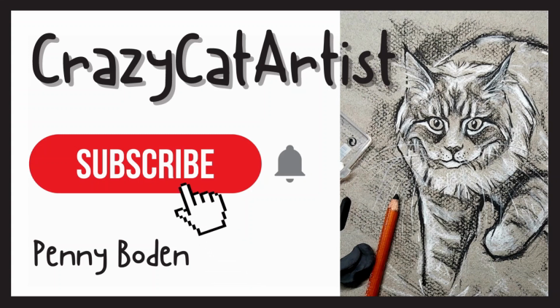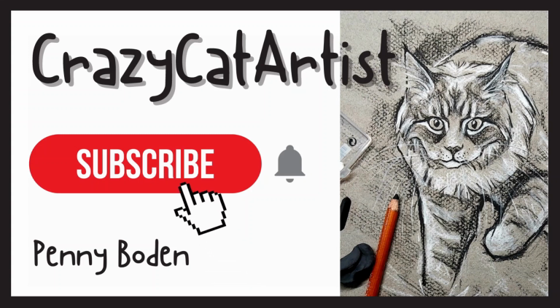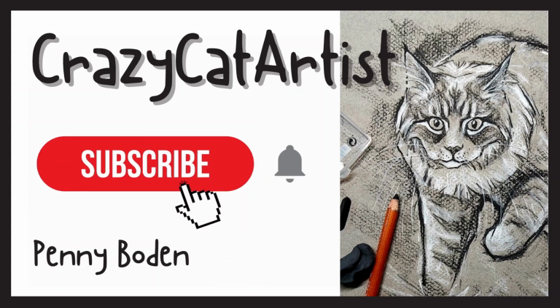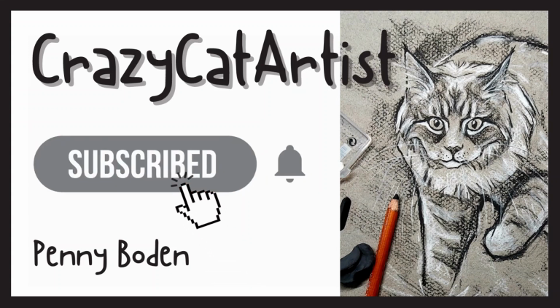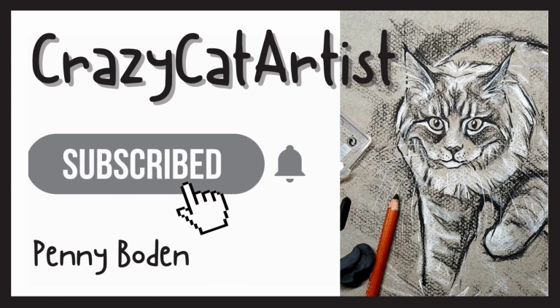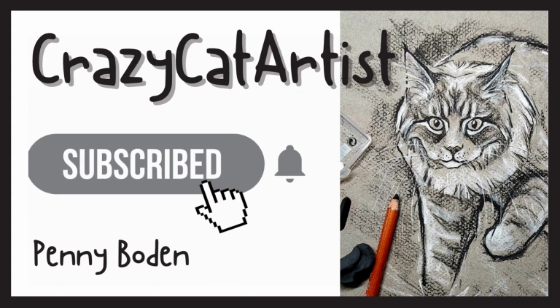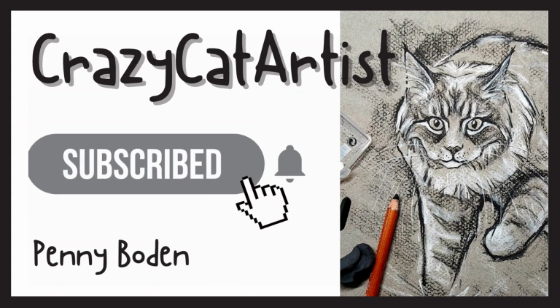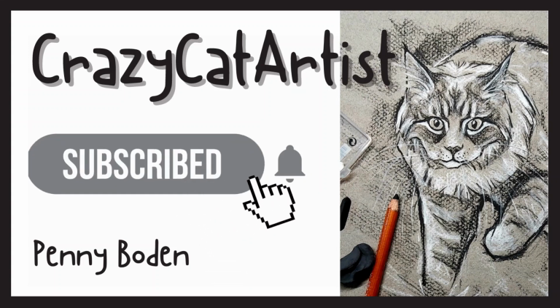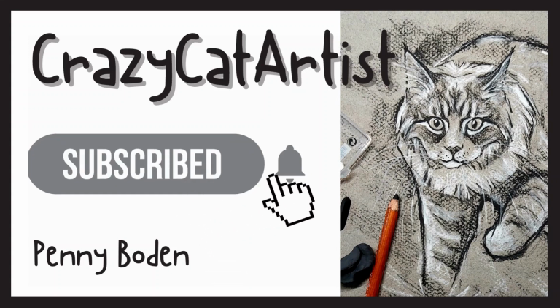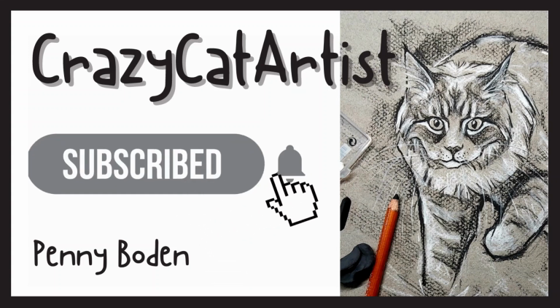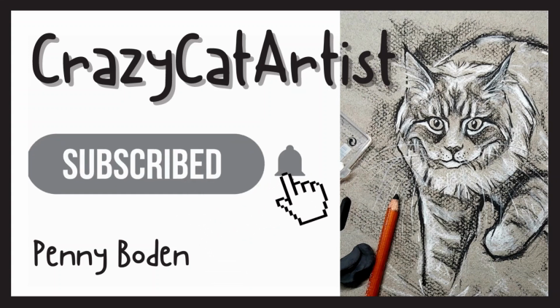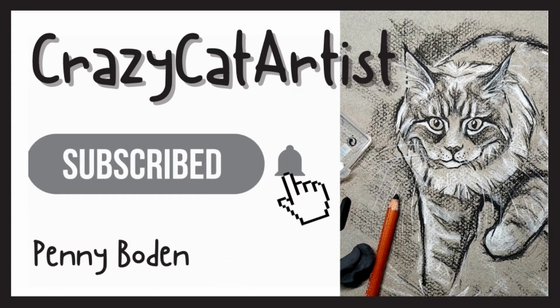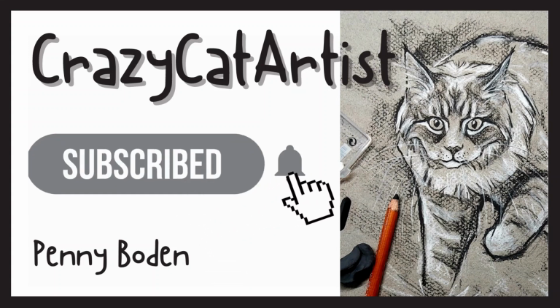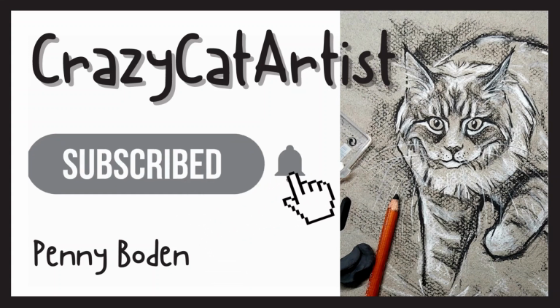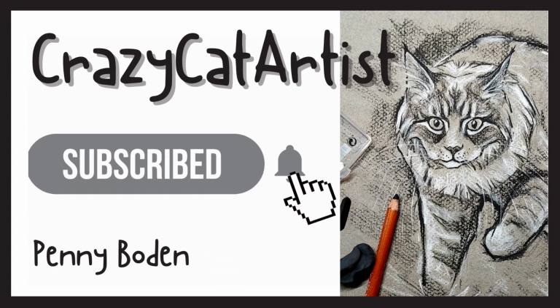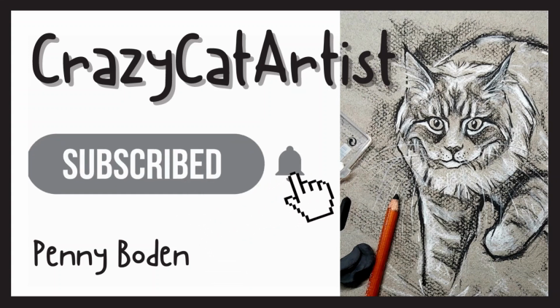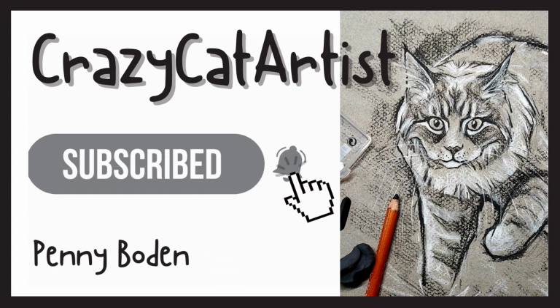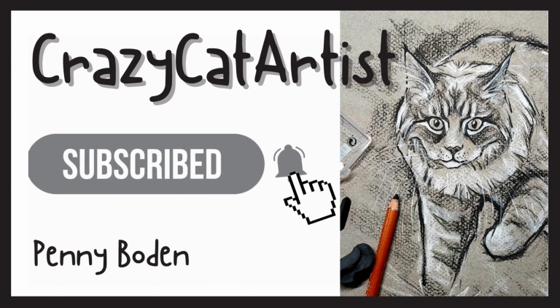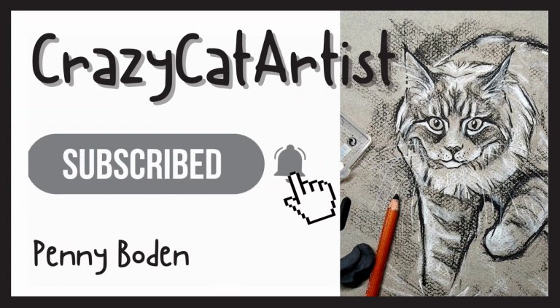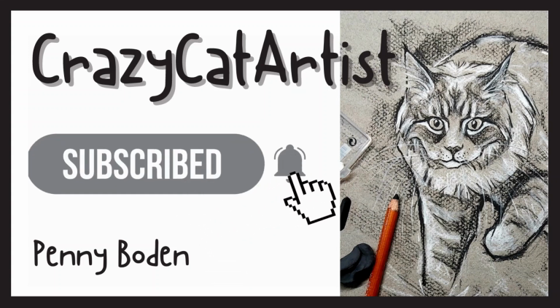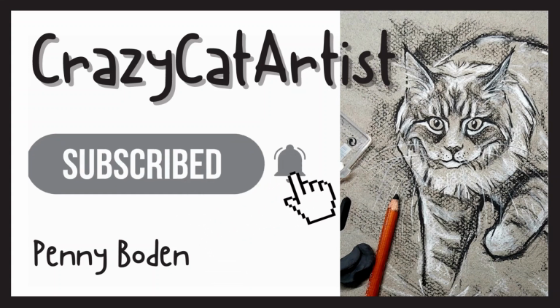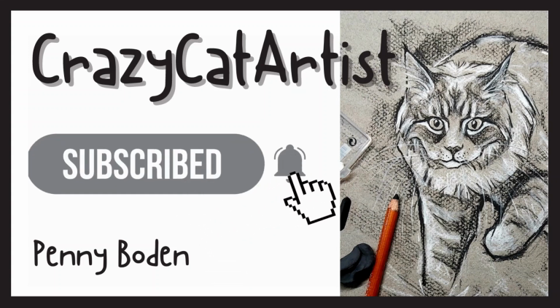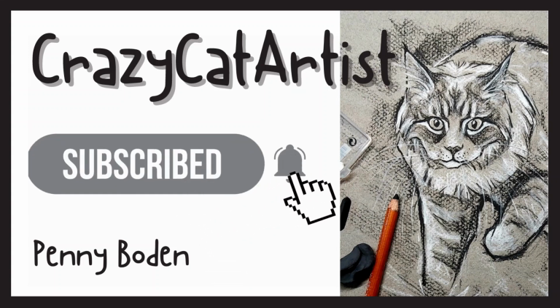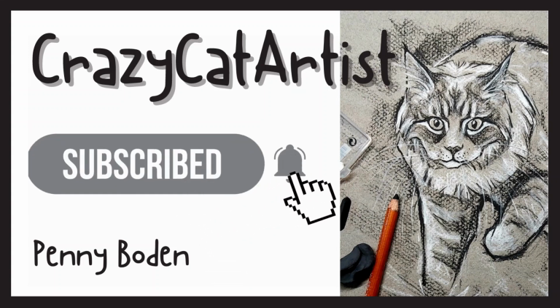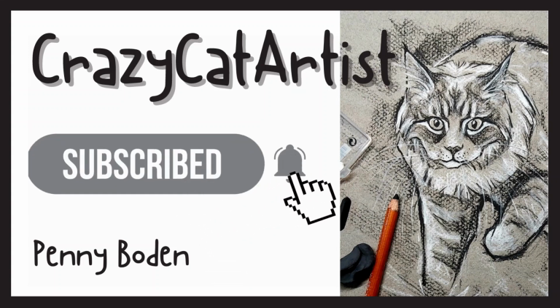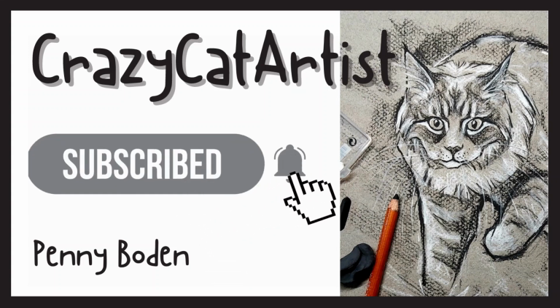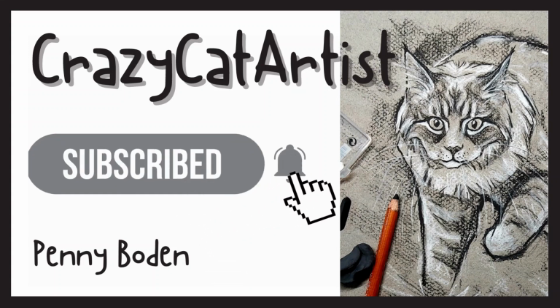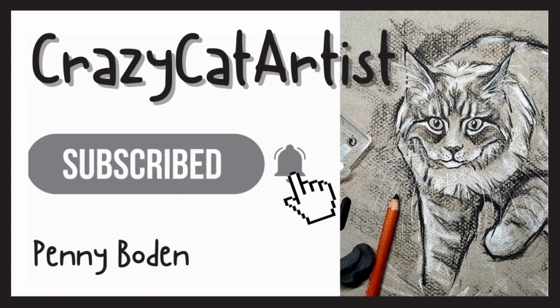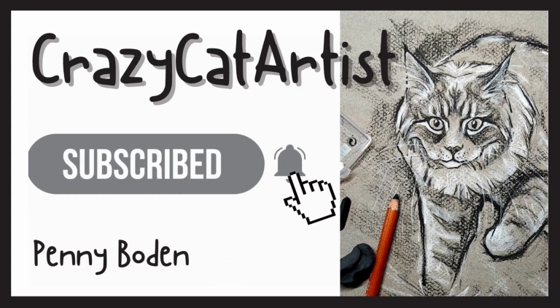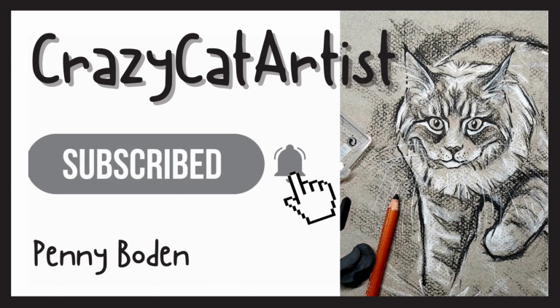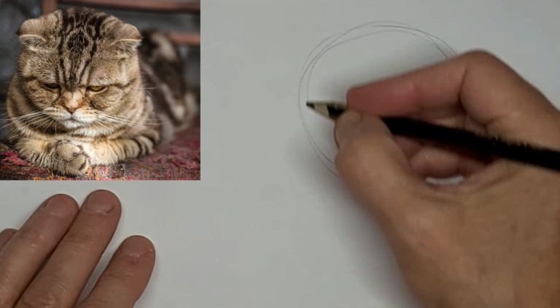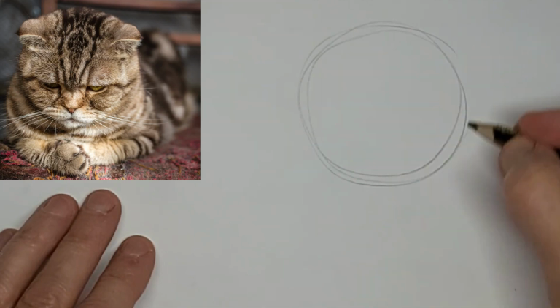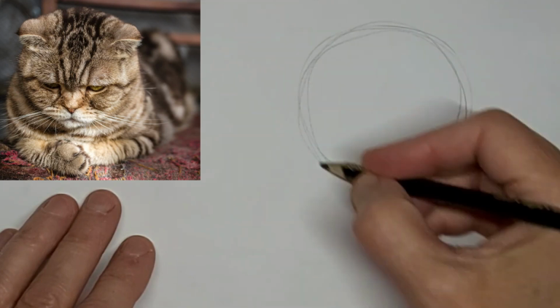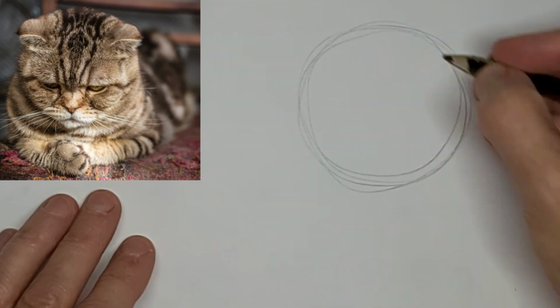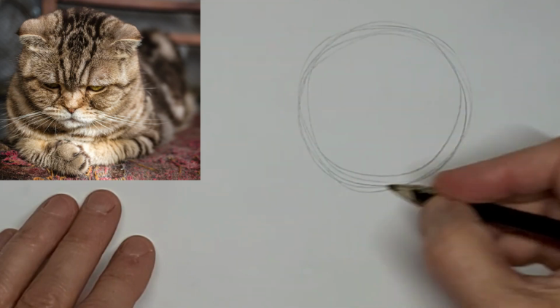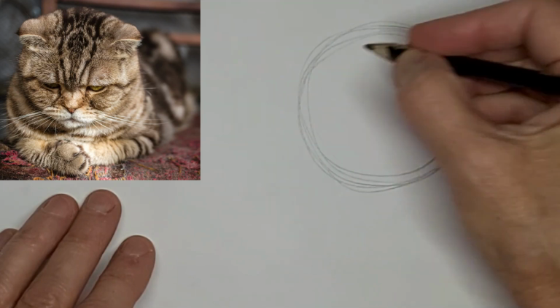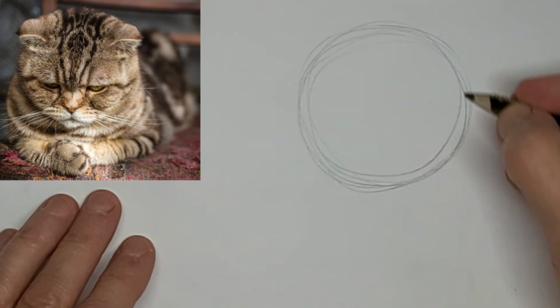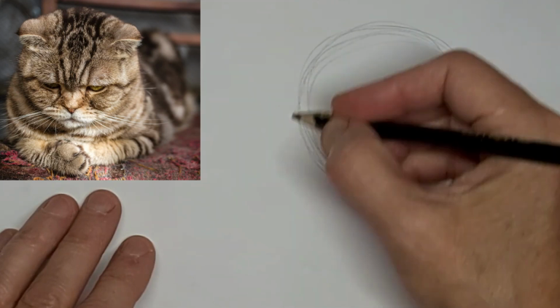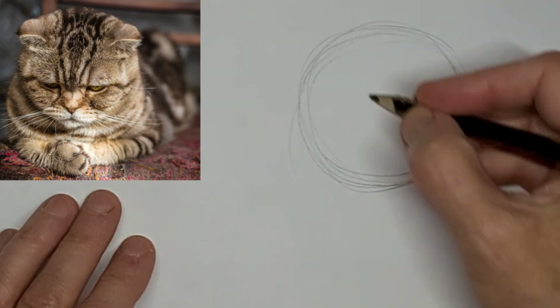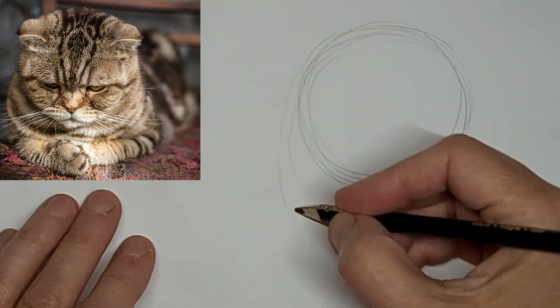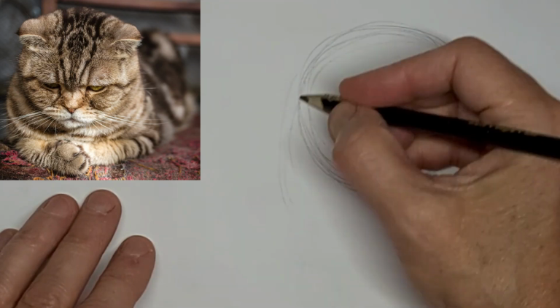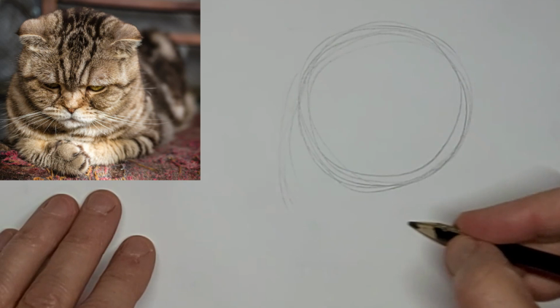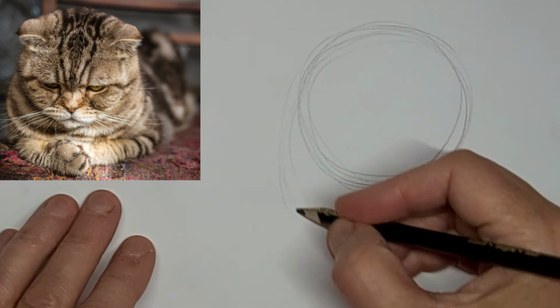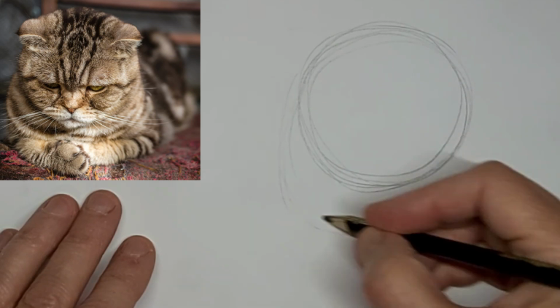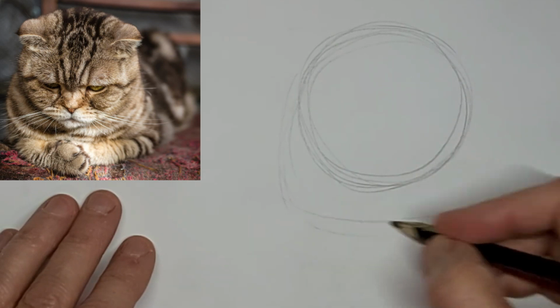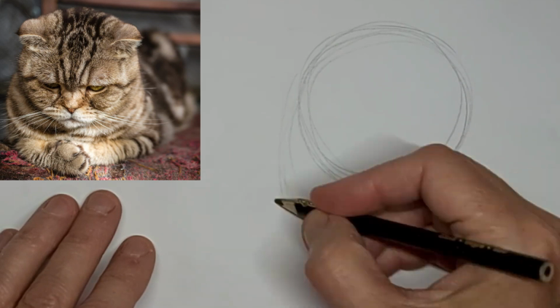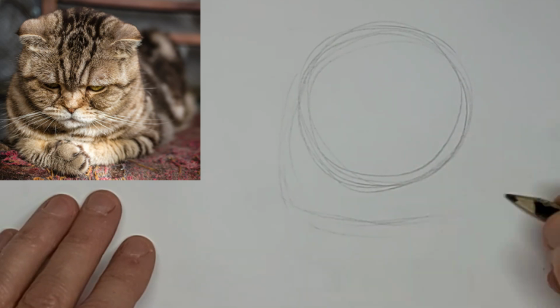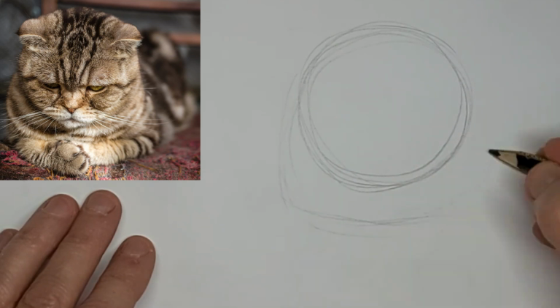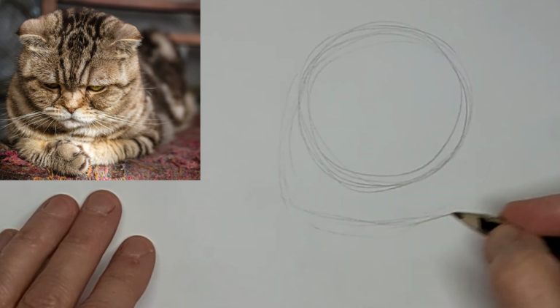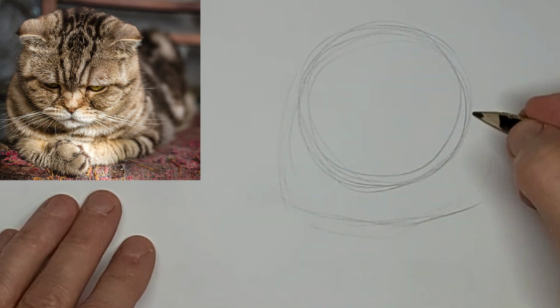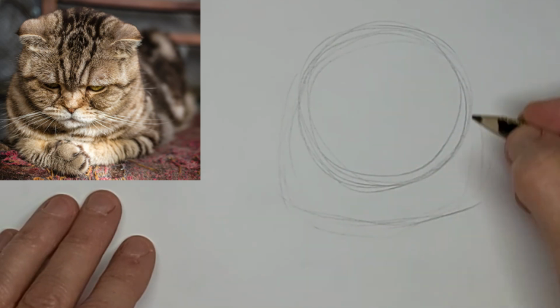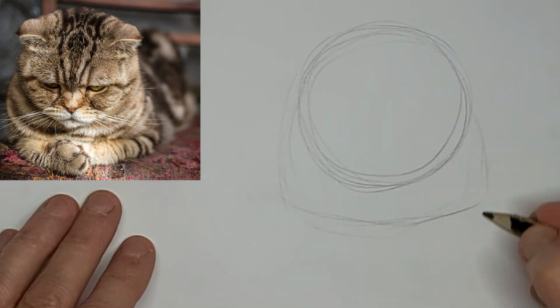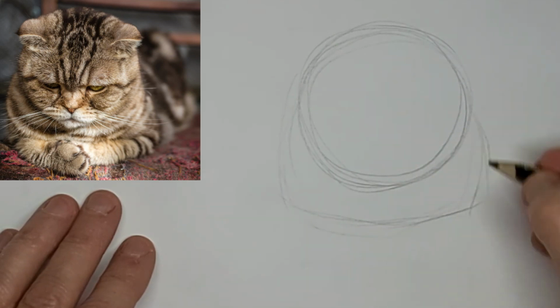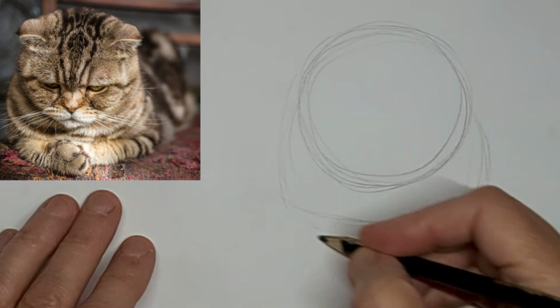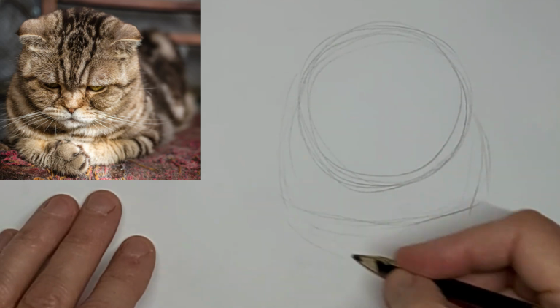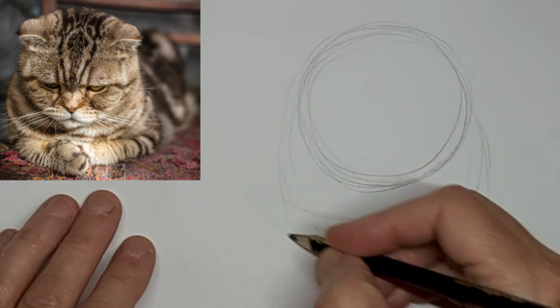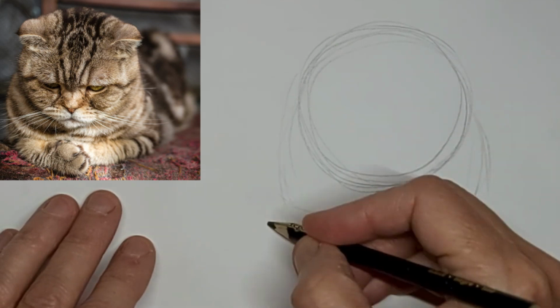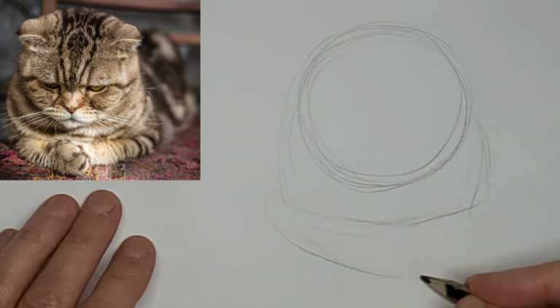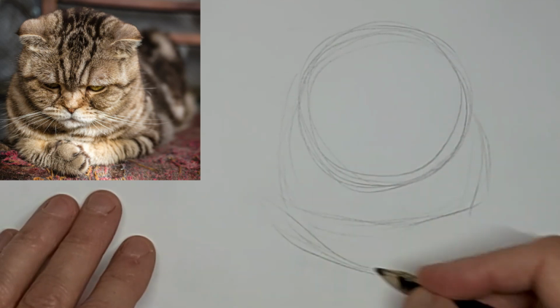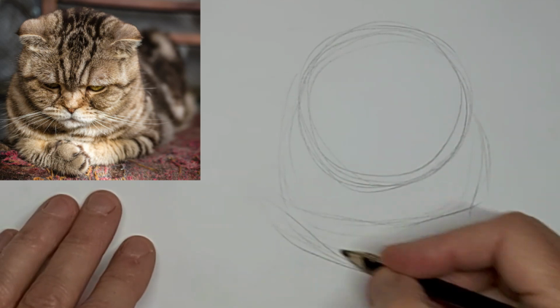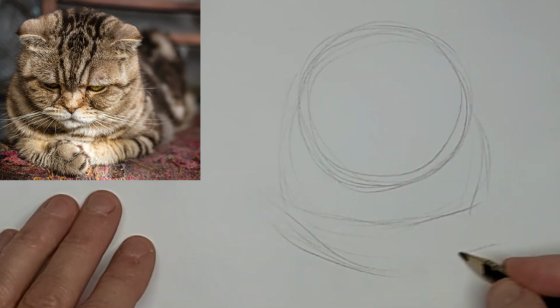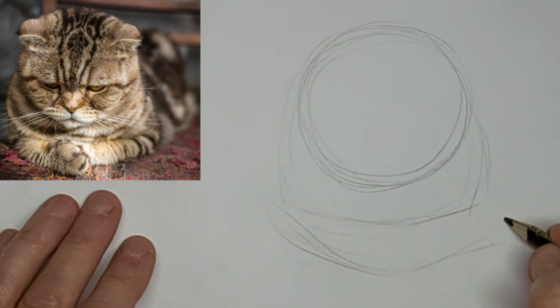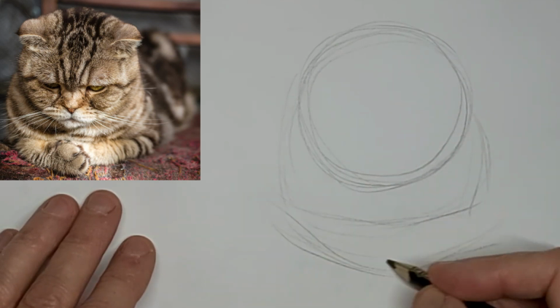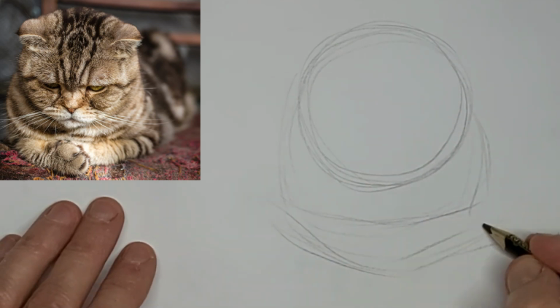Hi, it's Penny Bowden here, Crazy Cat Artist.